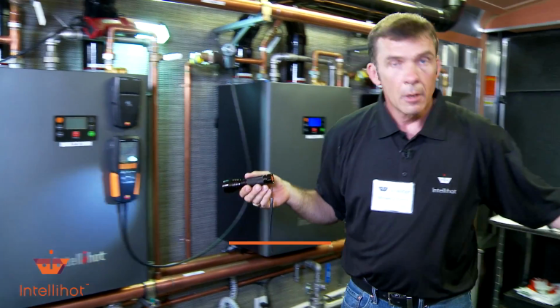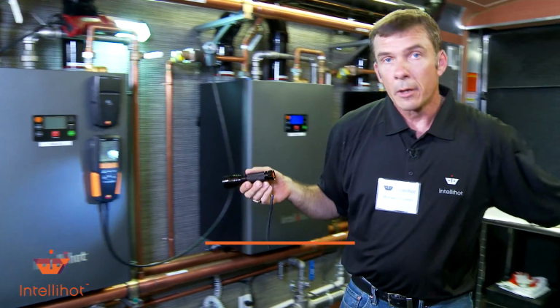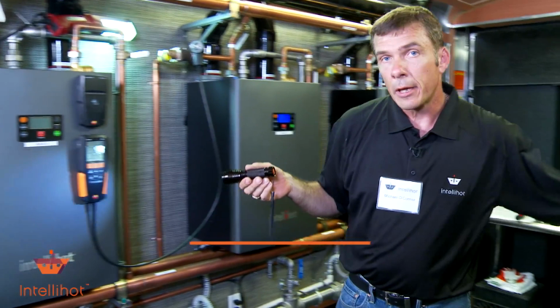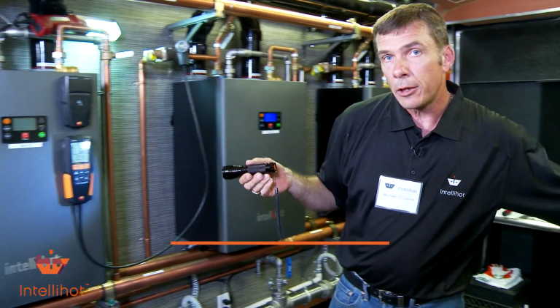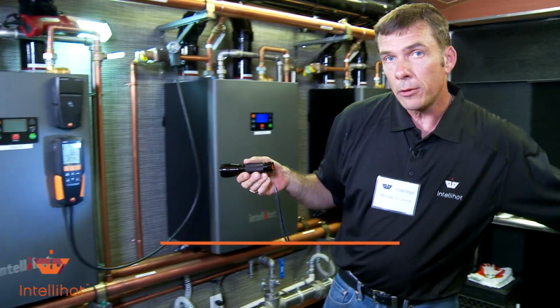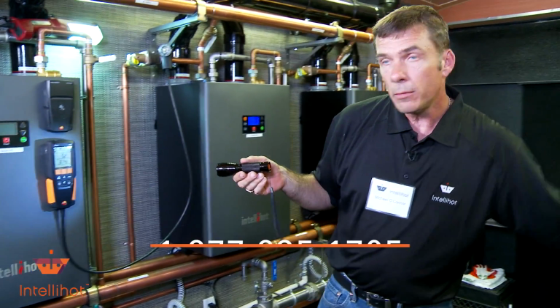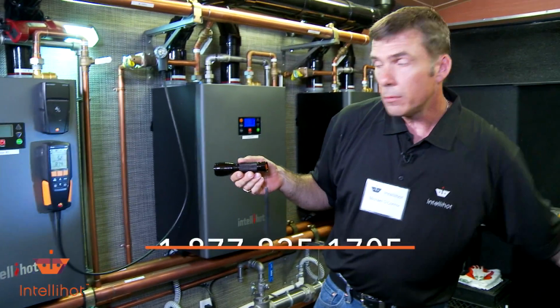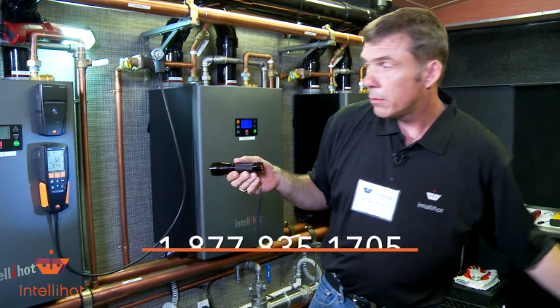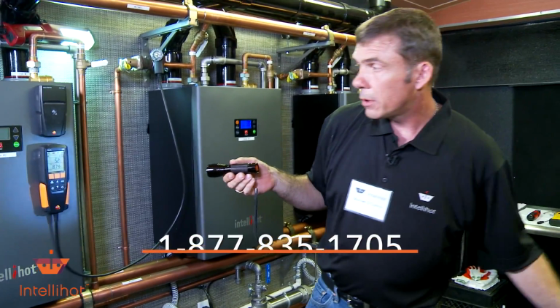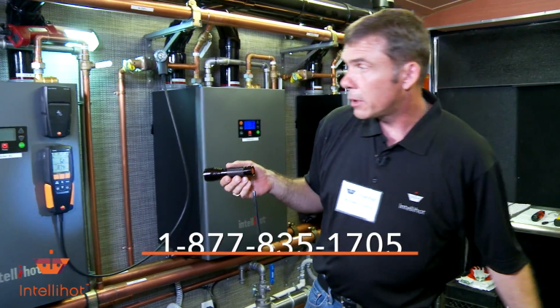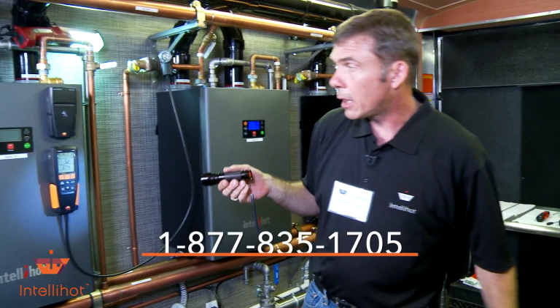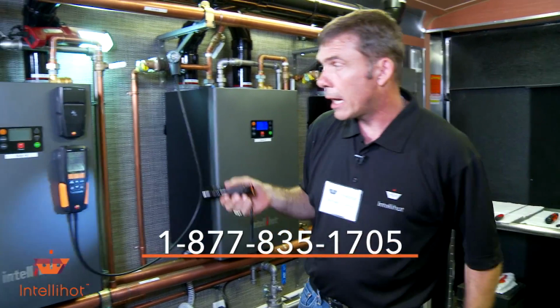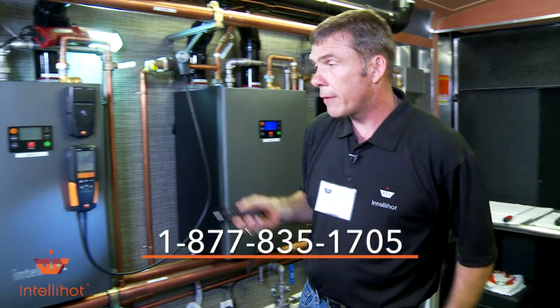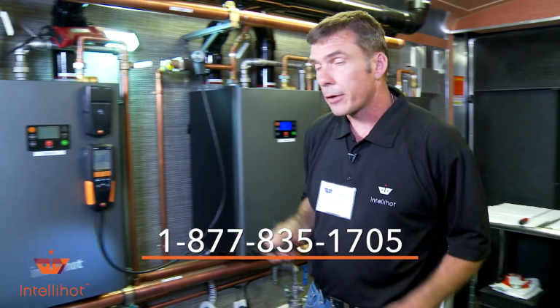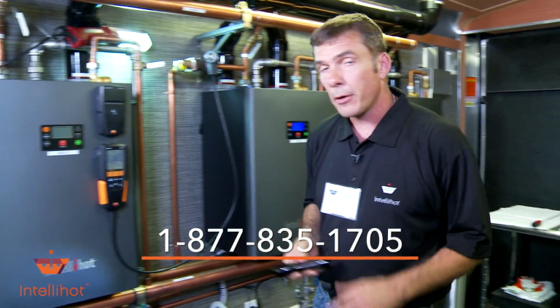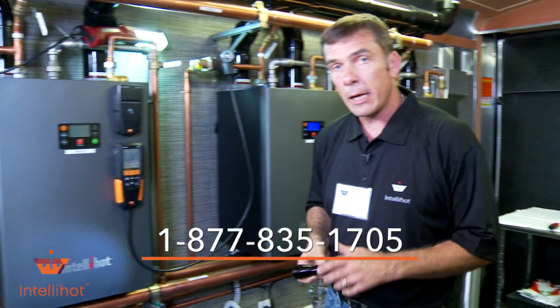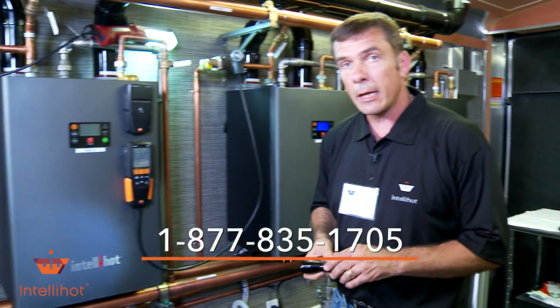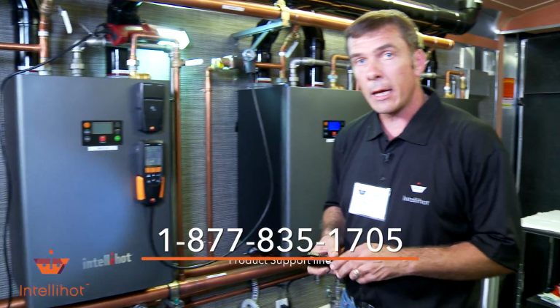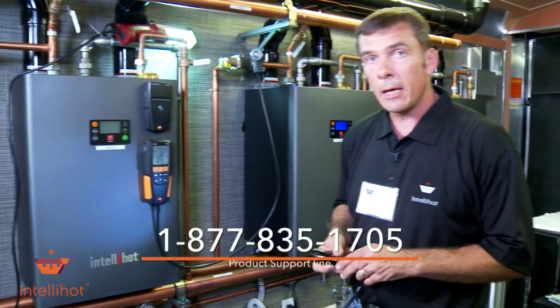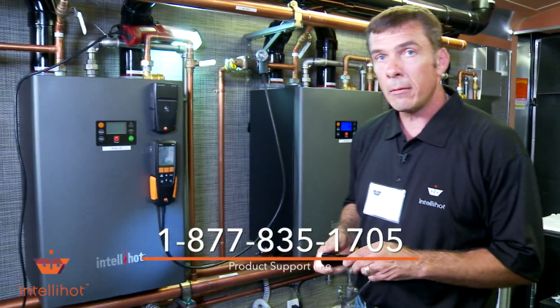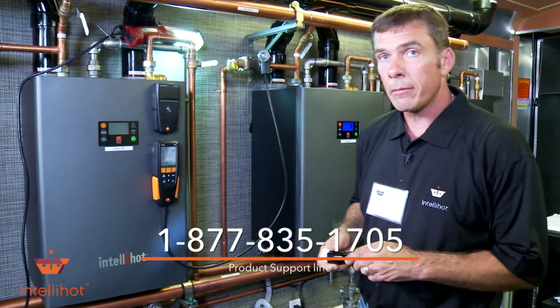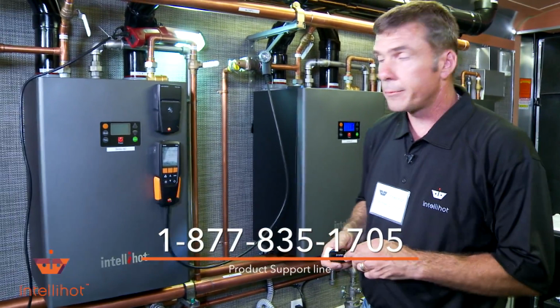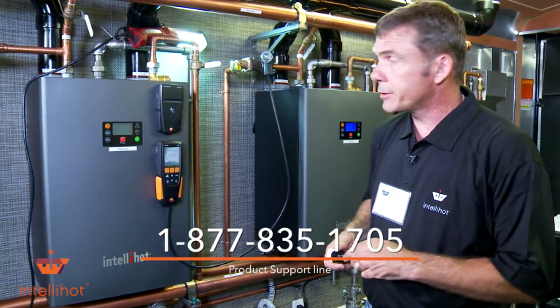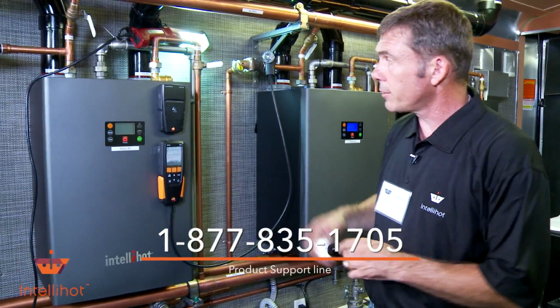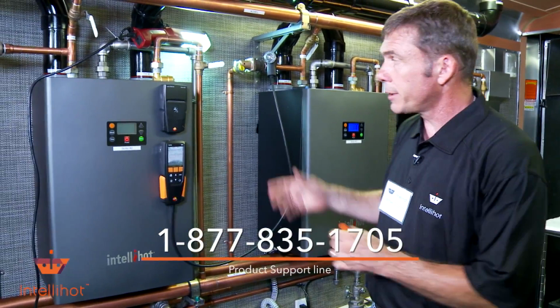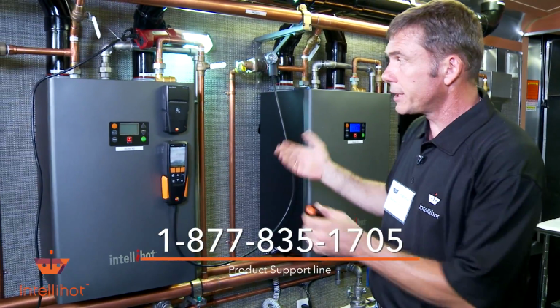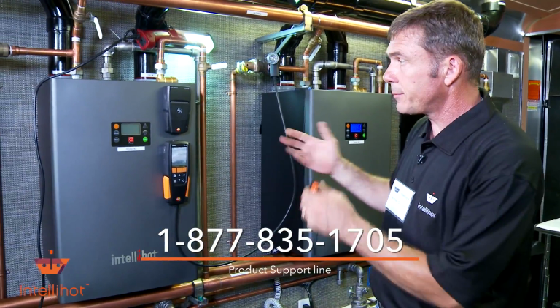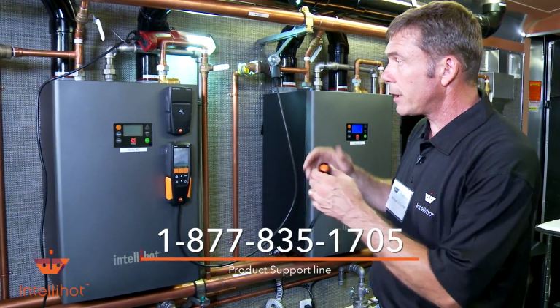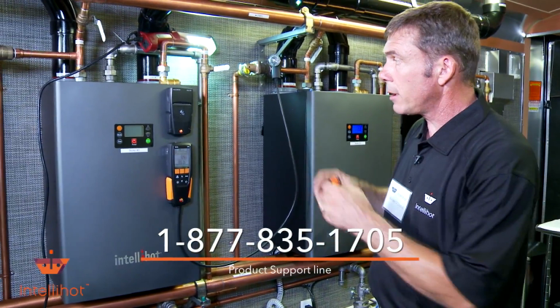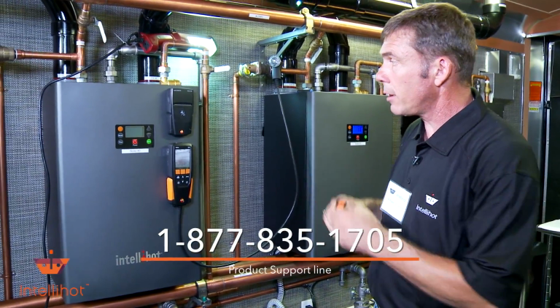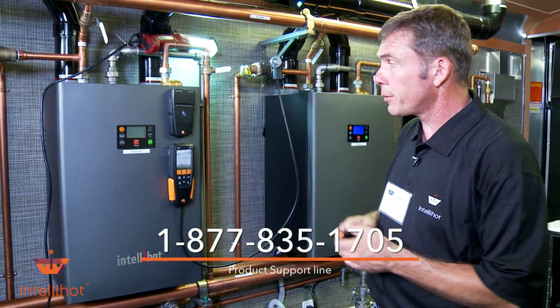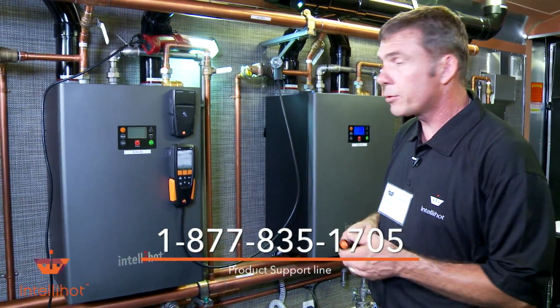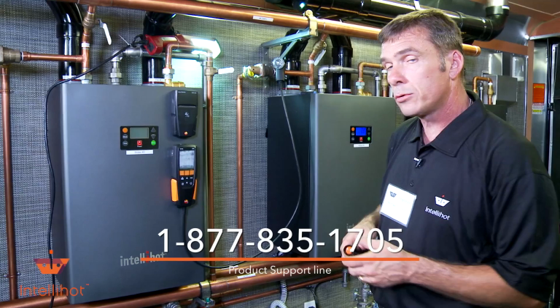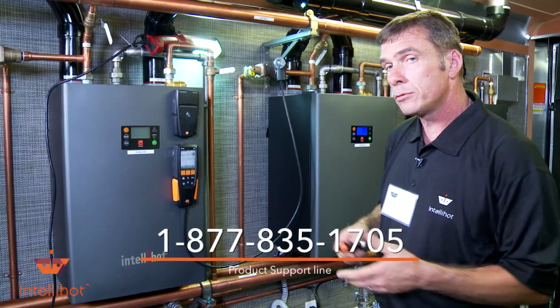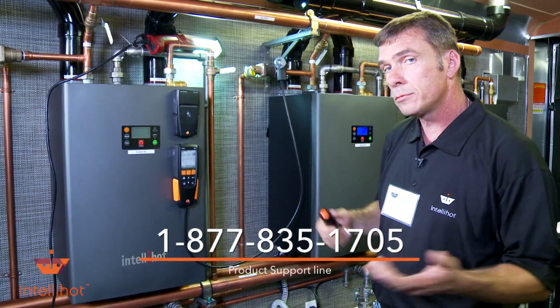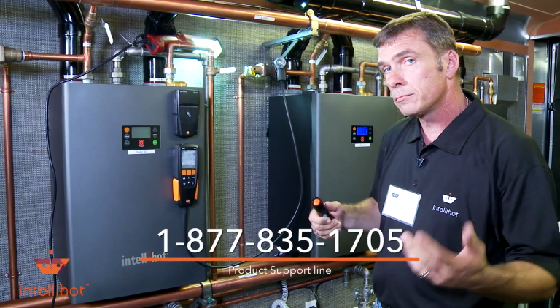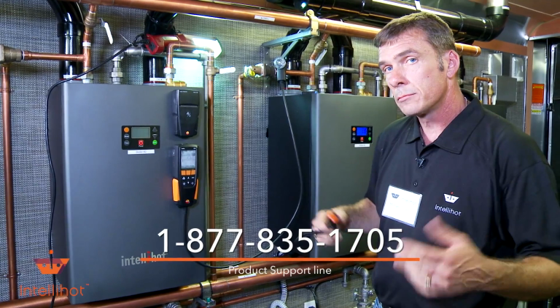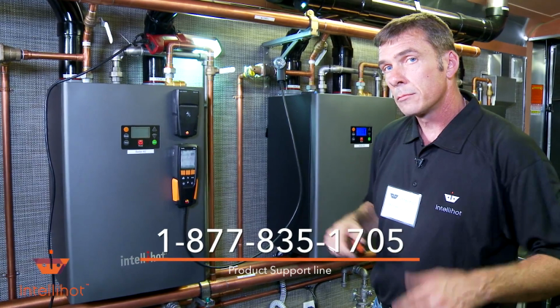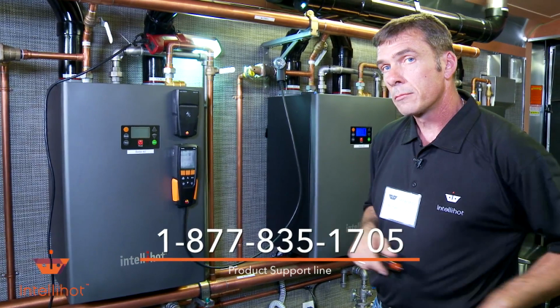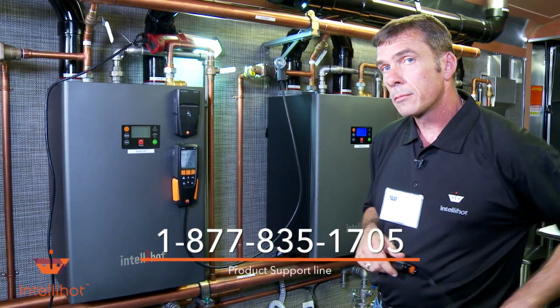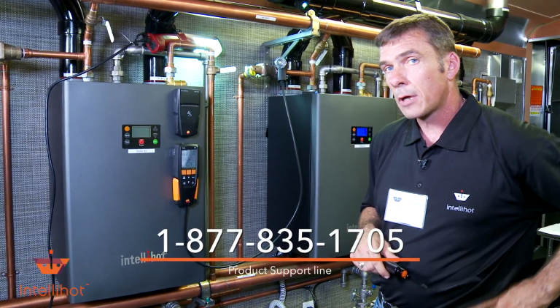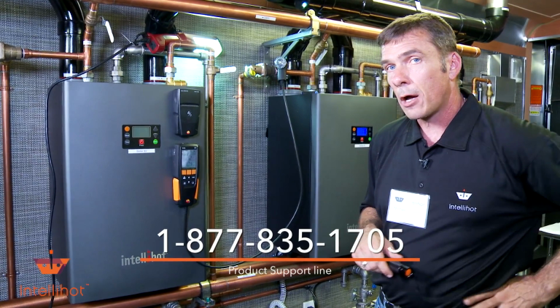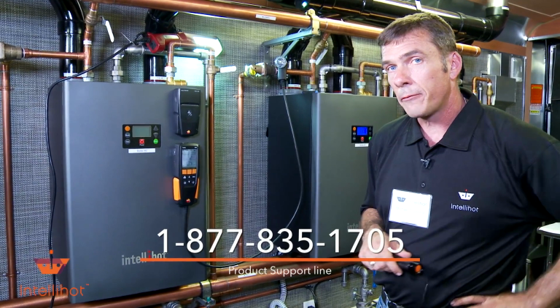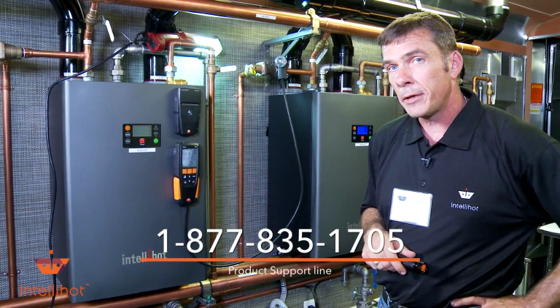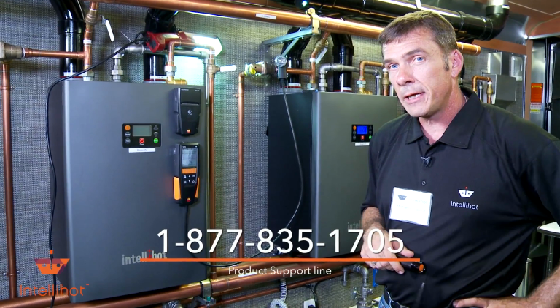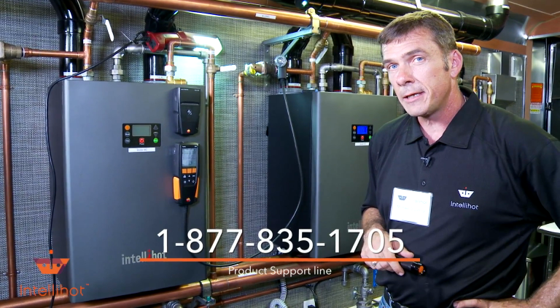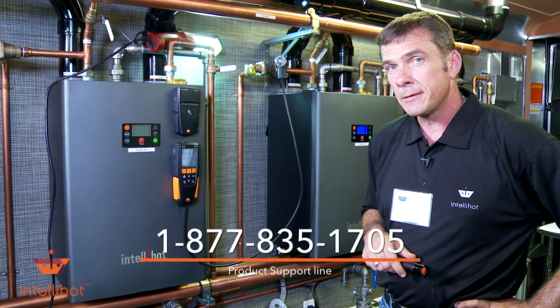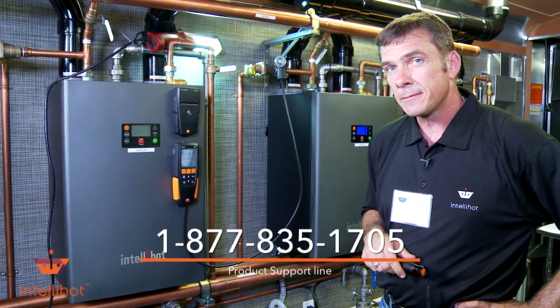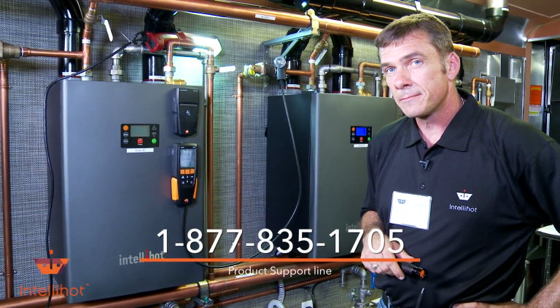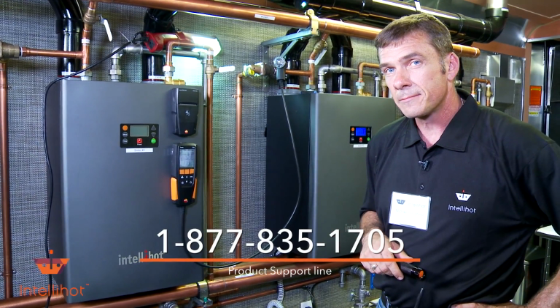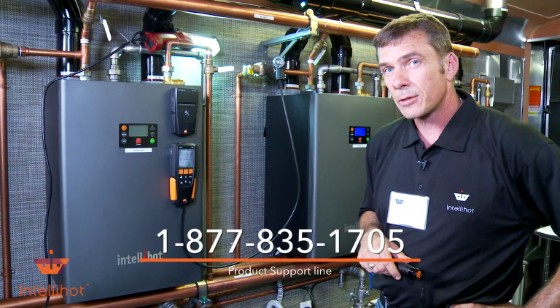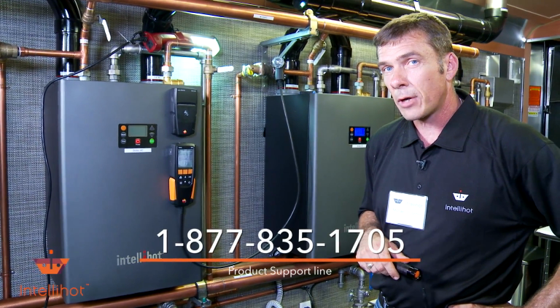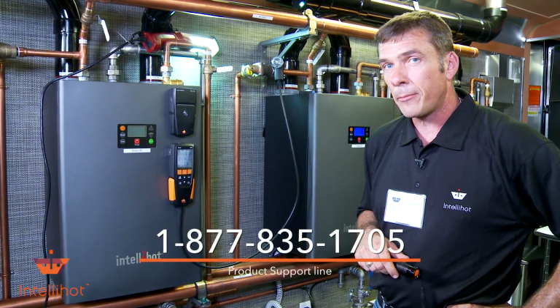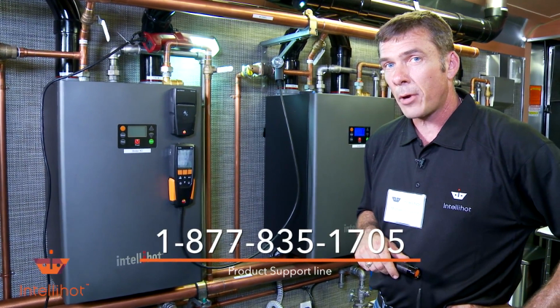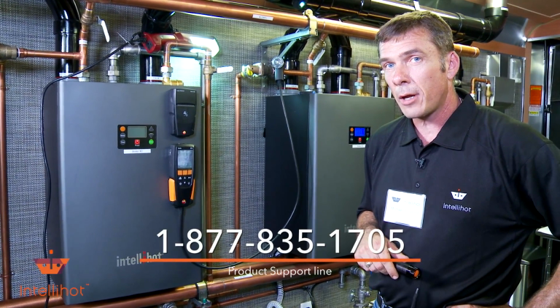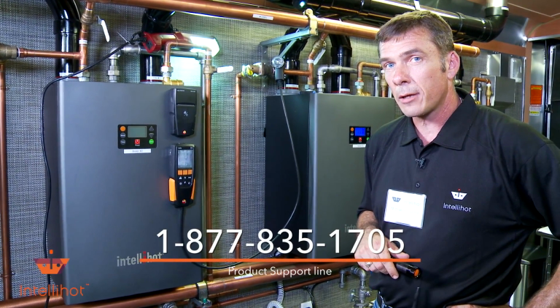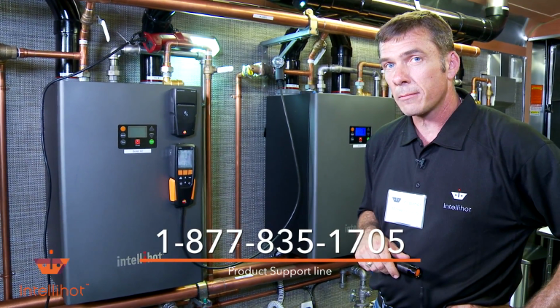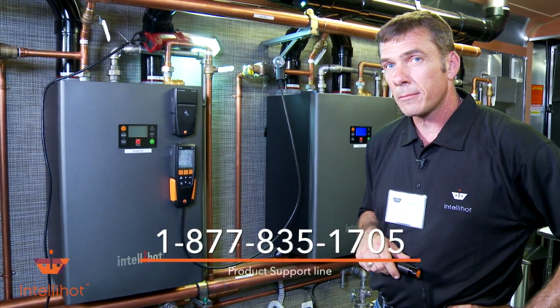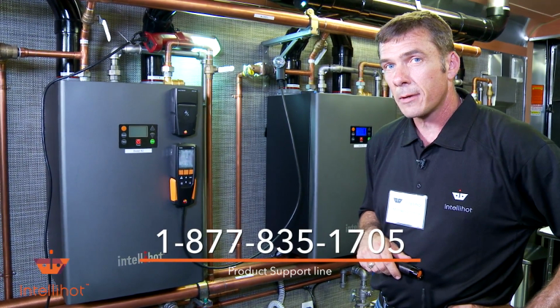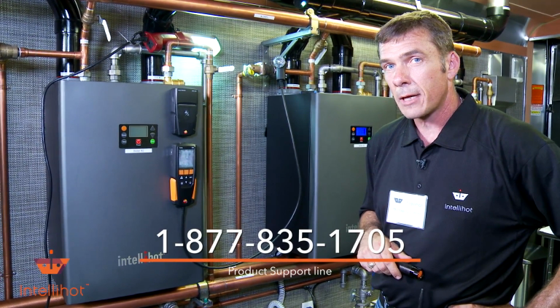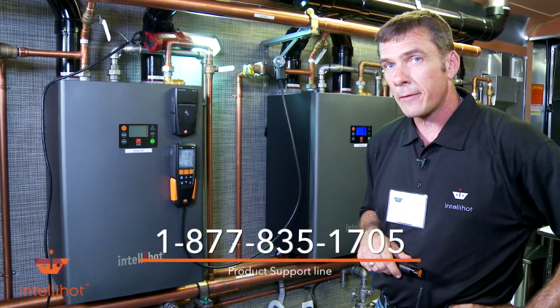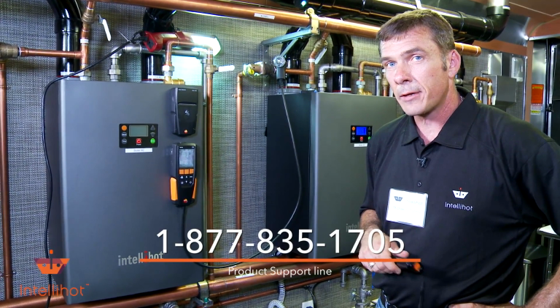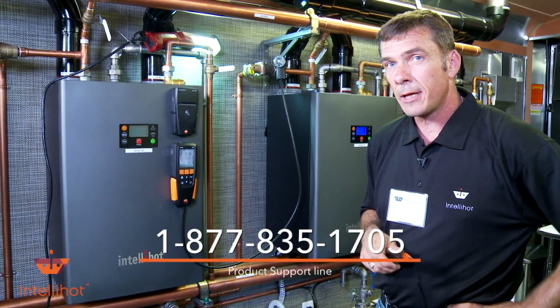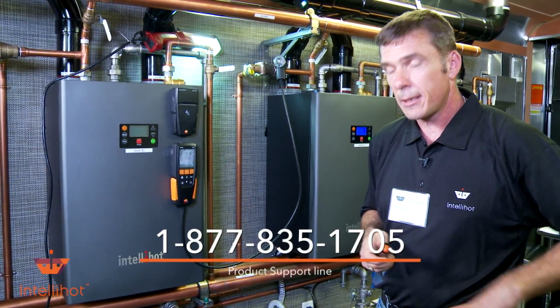Thank you, have a great day. I'm just going to dismantle all the tools. Call if you need us — it's a great product. Have a good day.